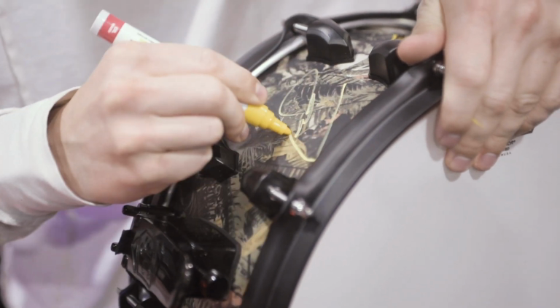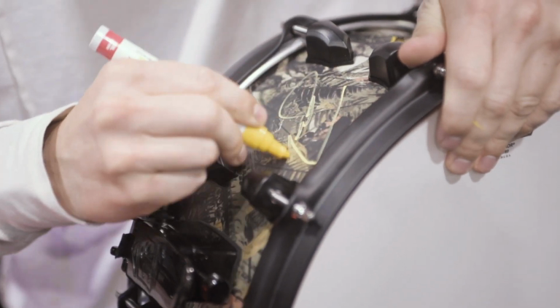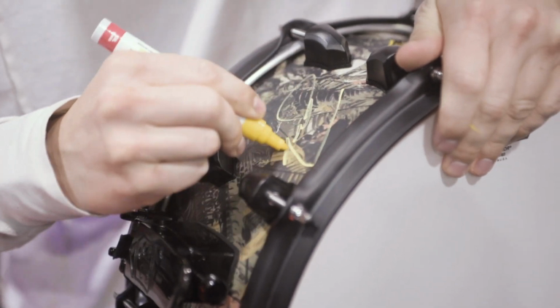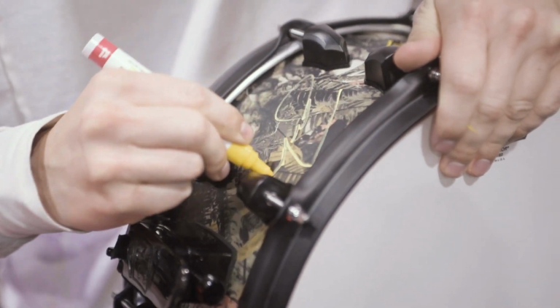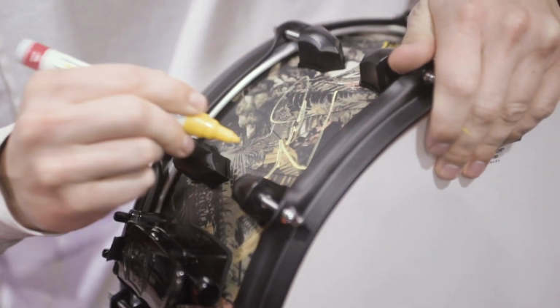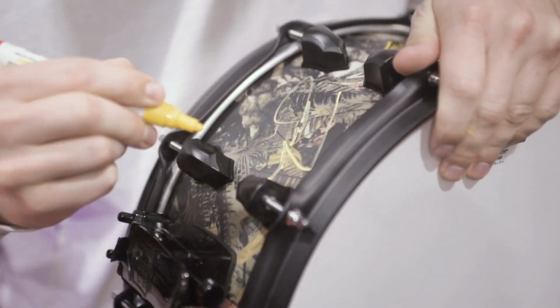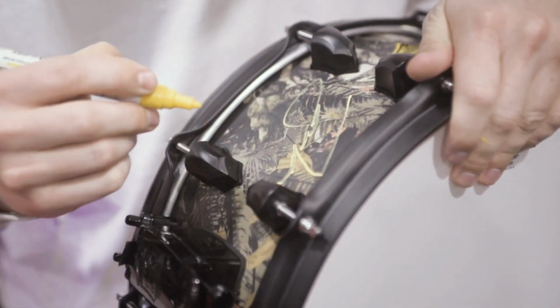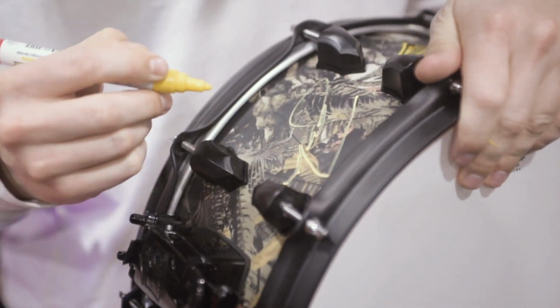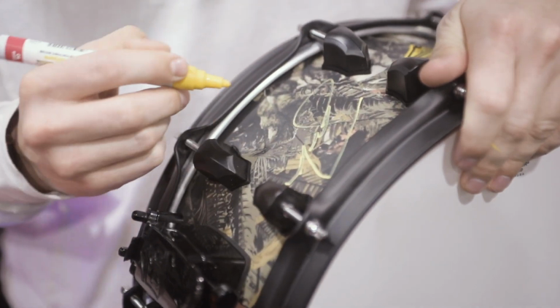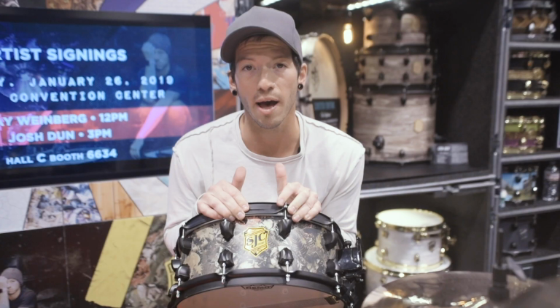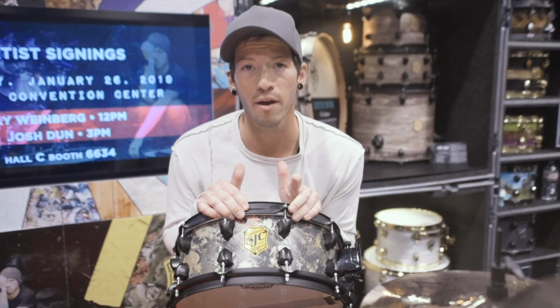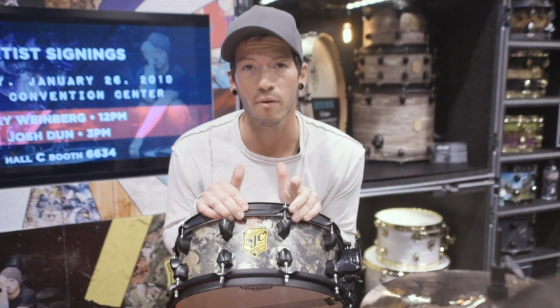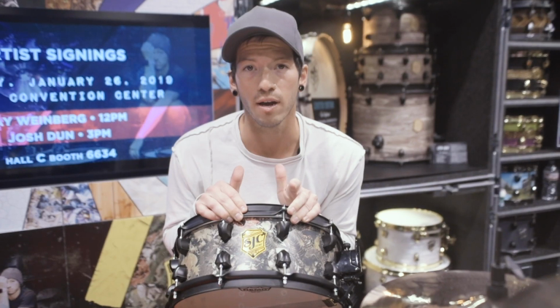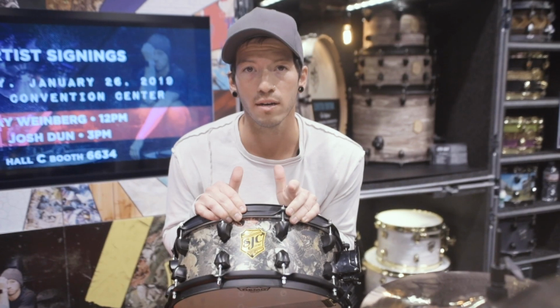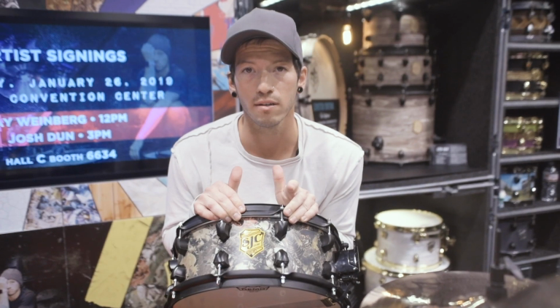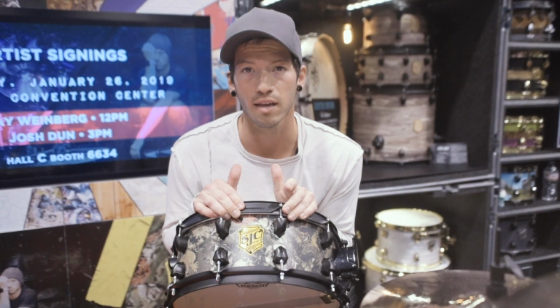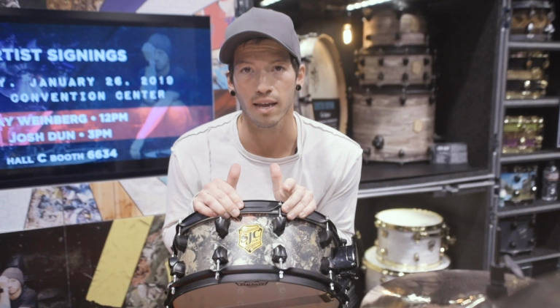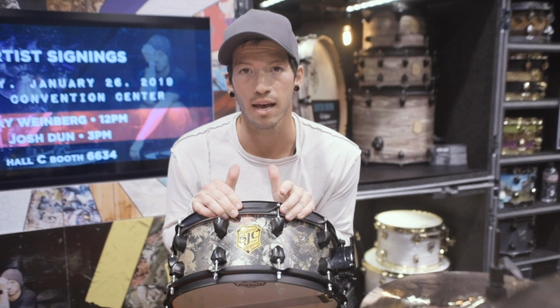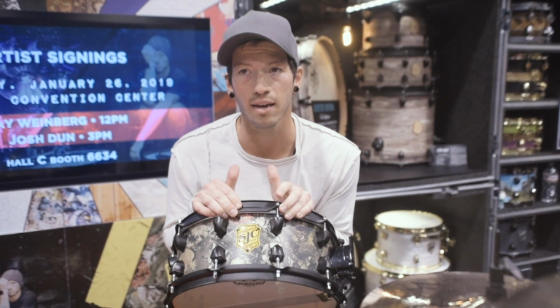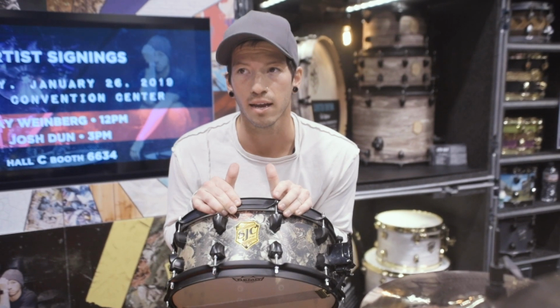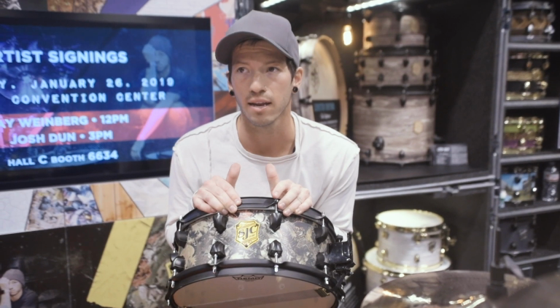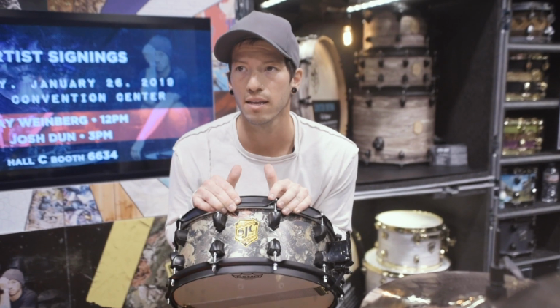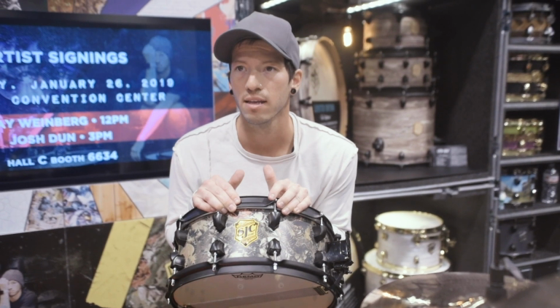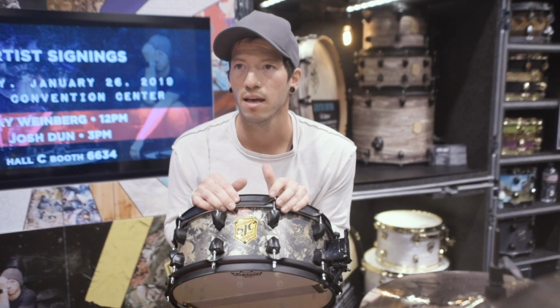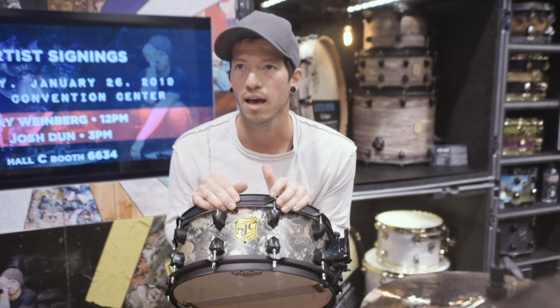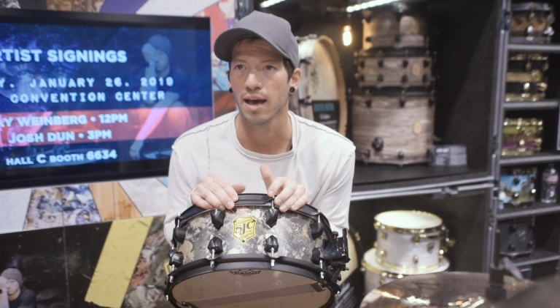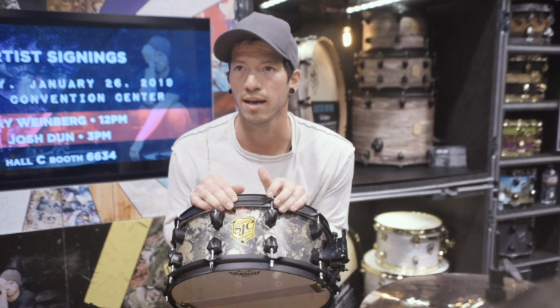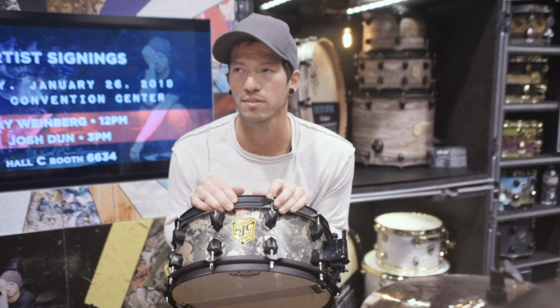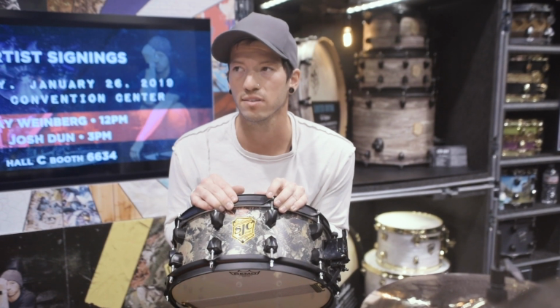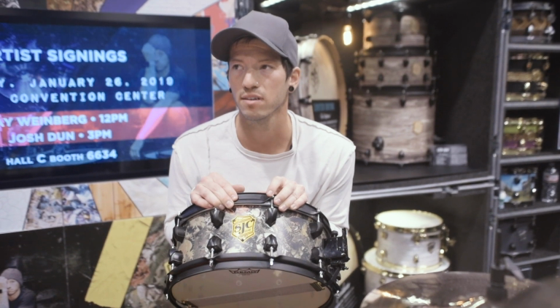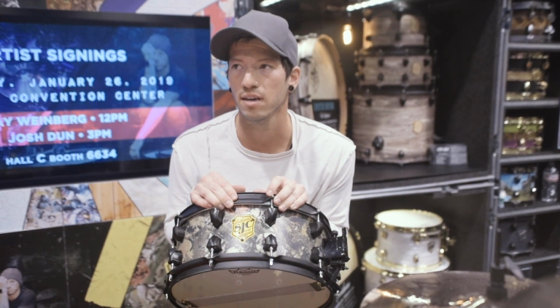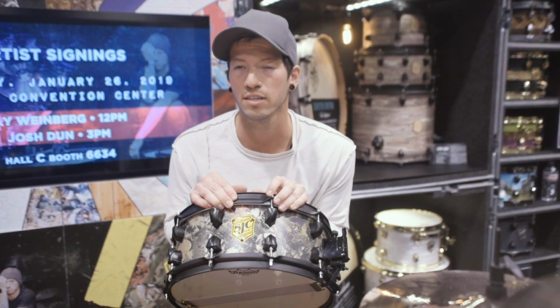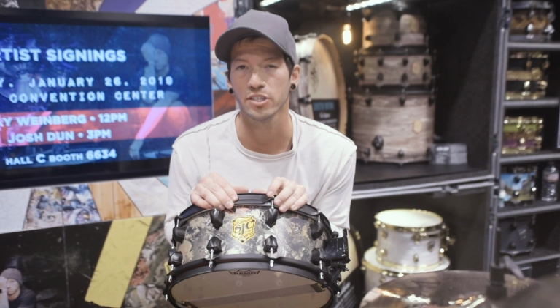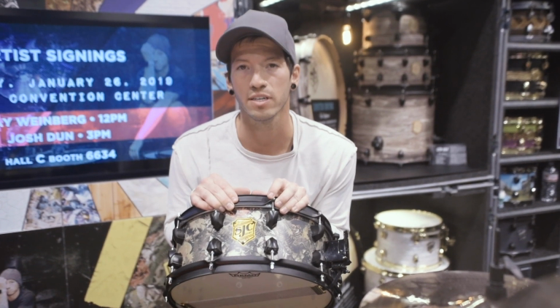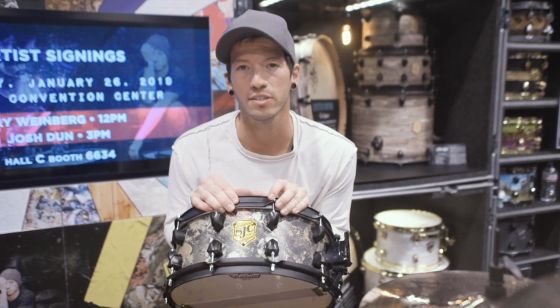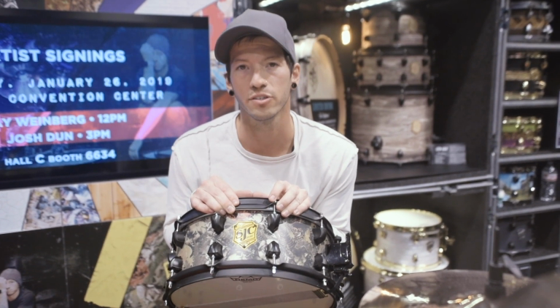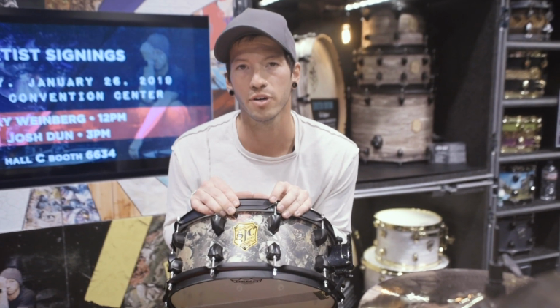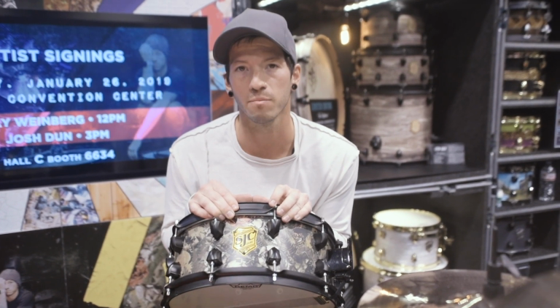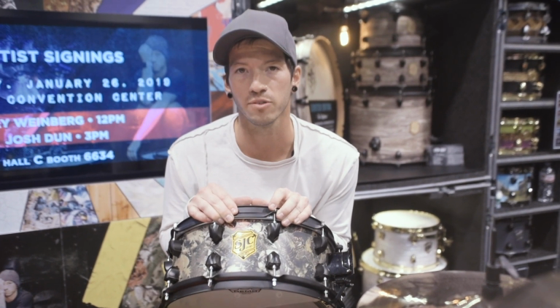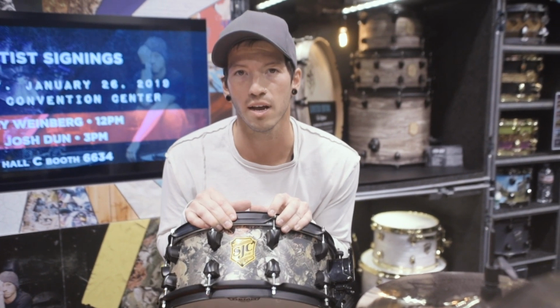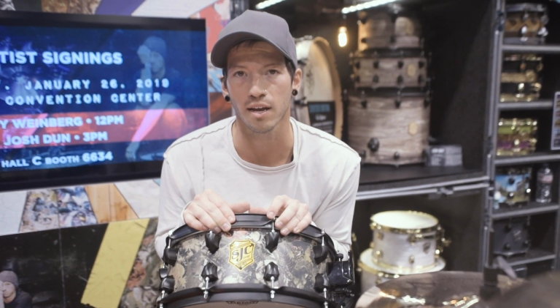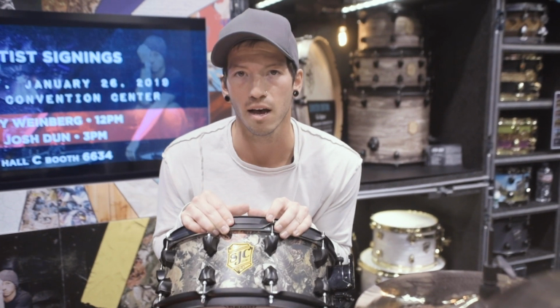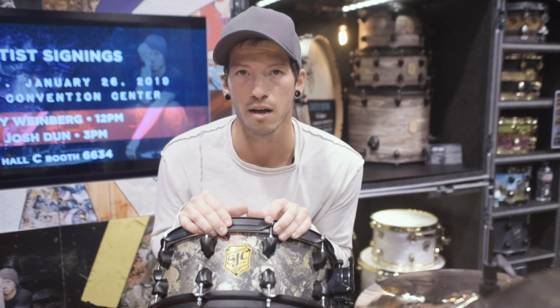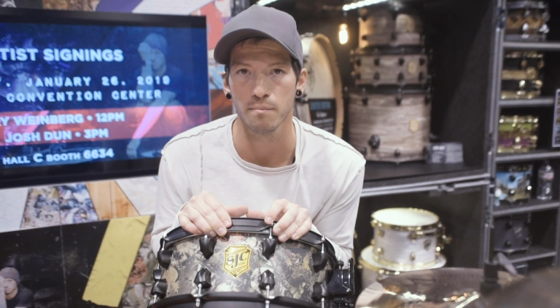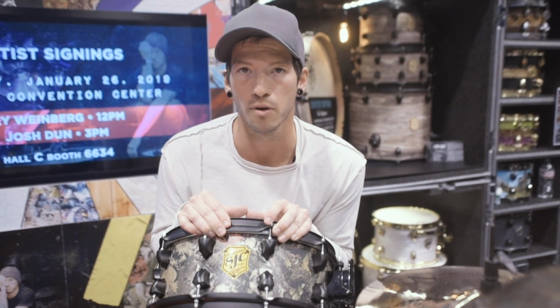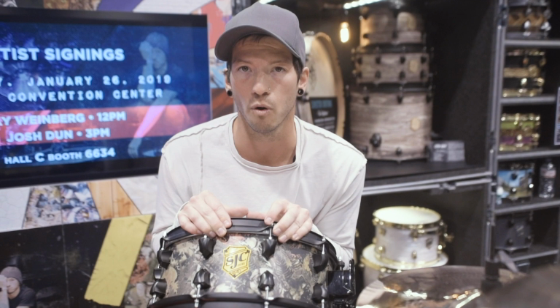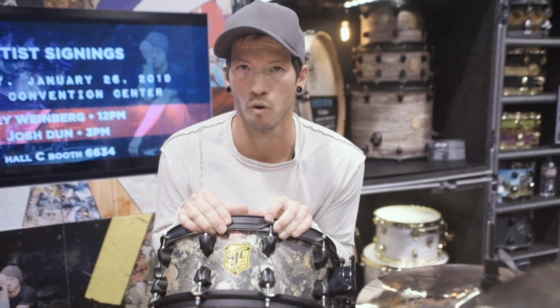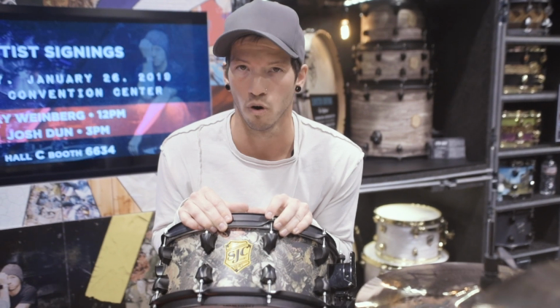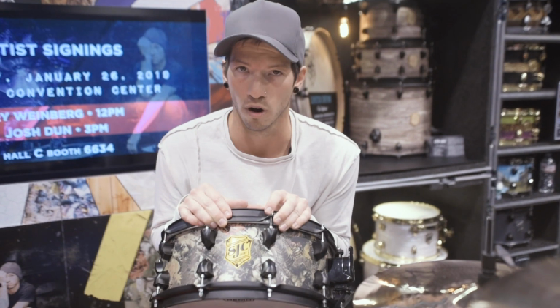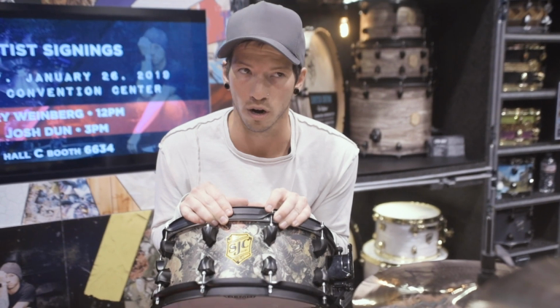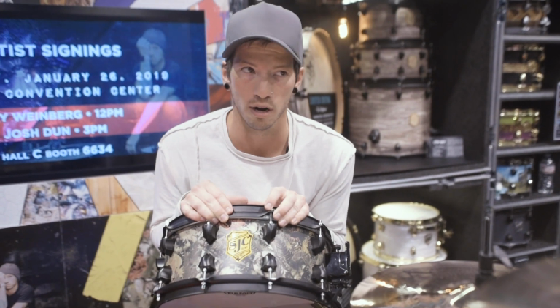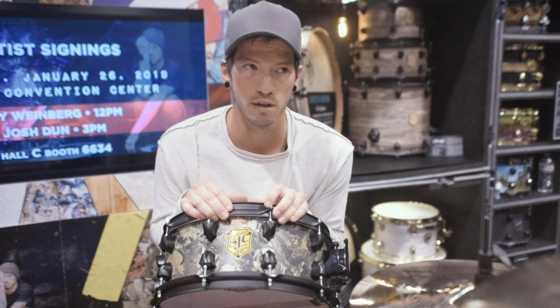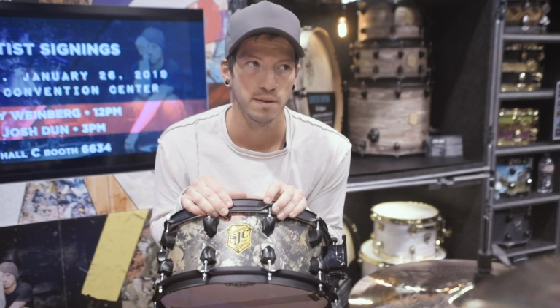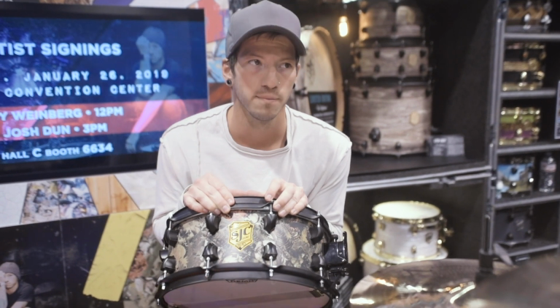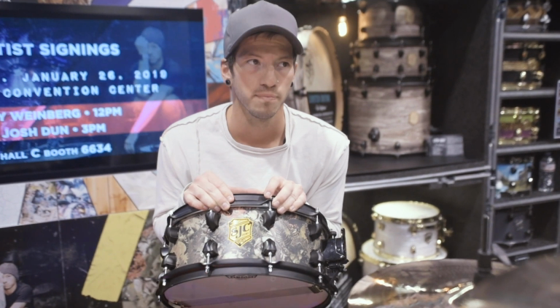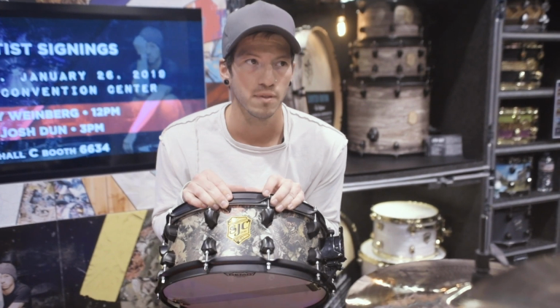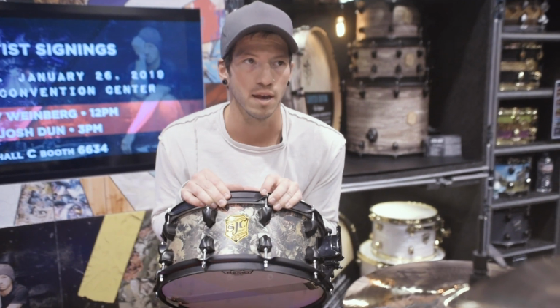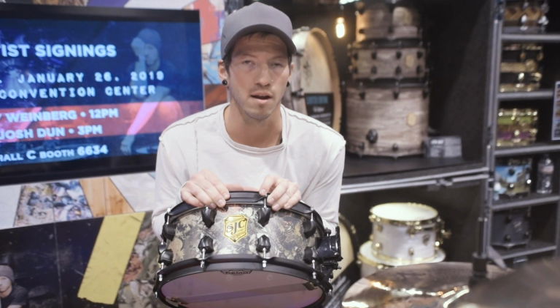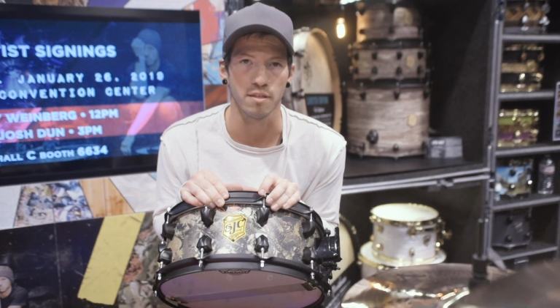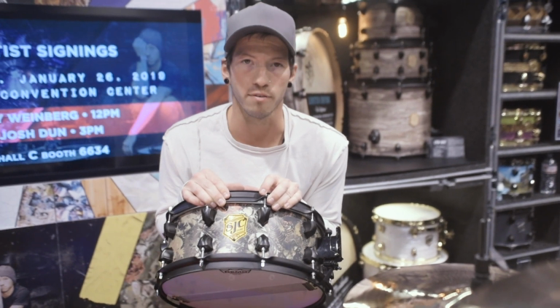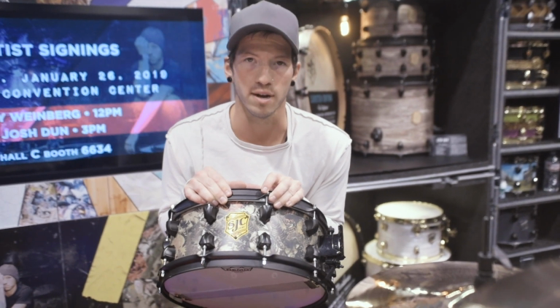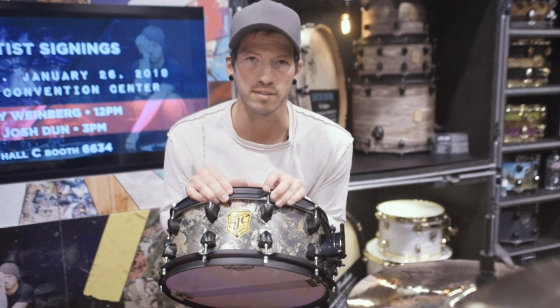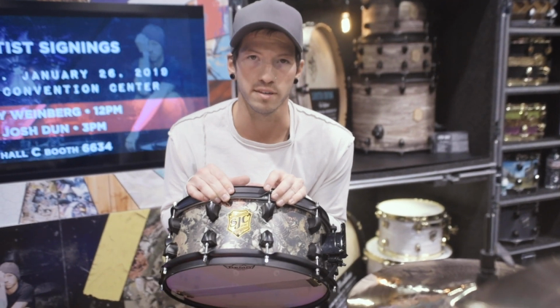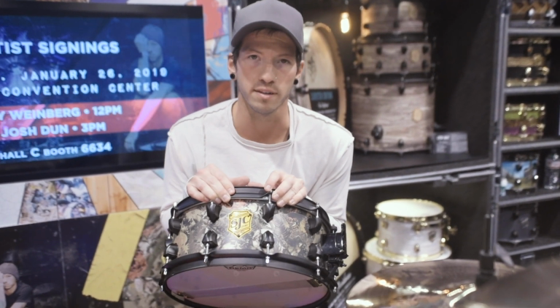So you can buy one, like I did, at sjcdrums.com or in Offer Esti.